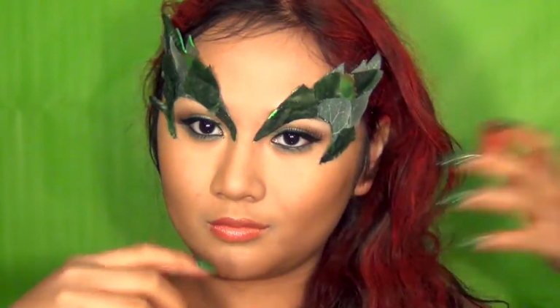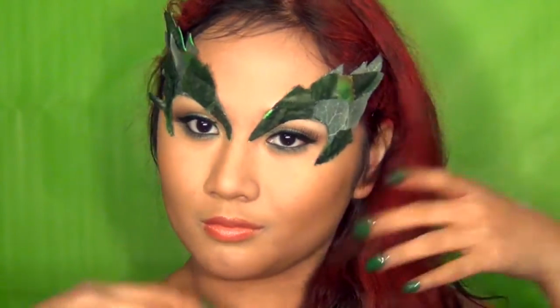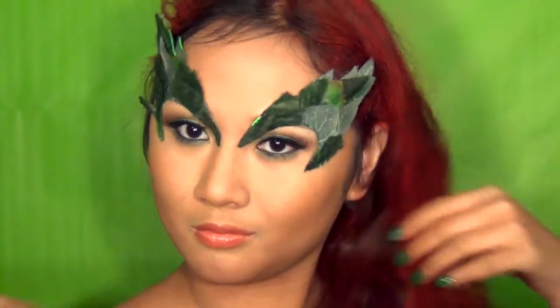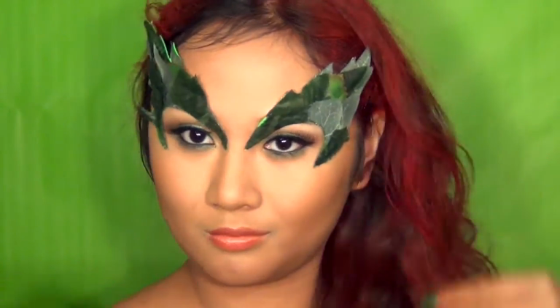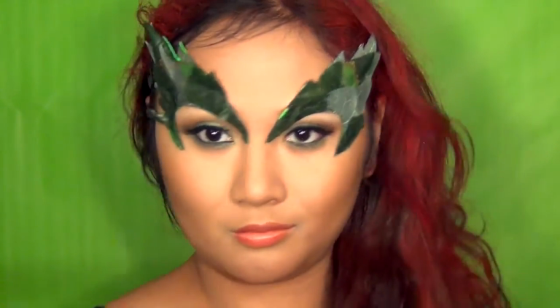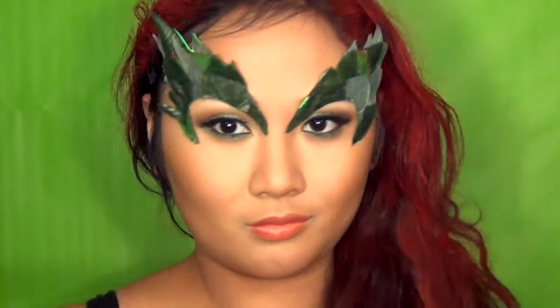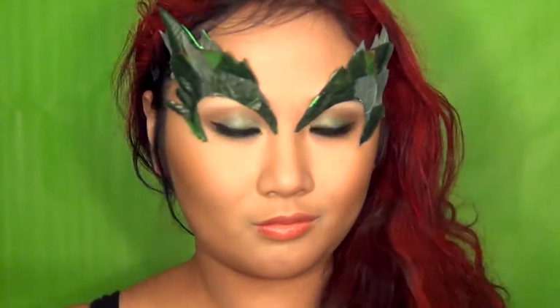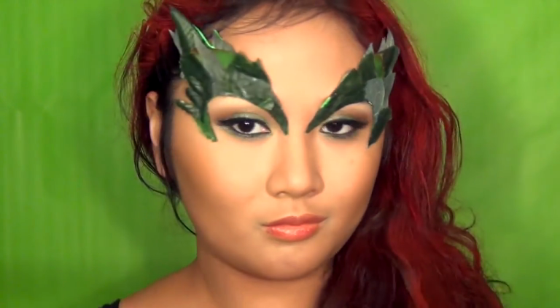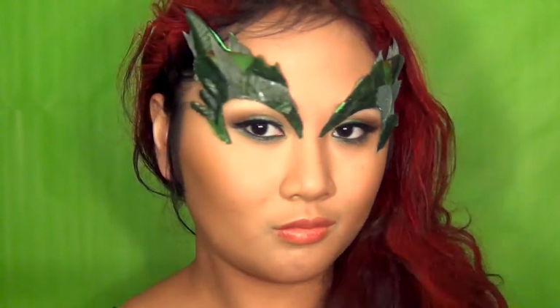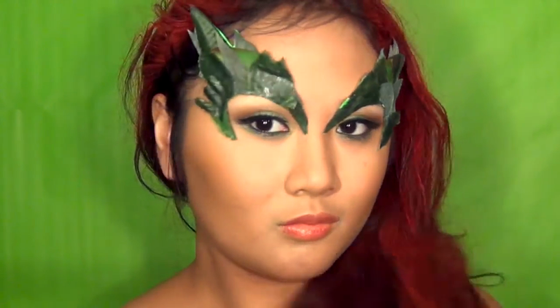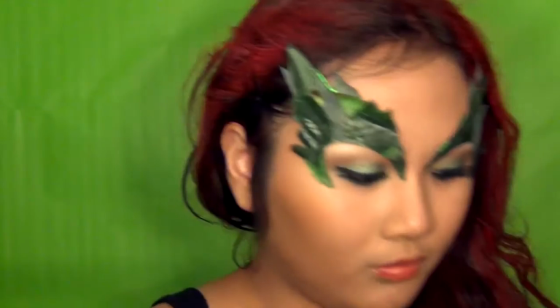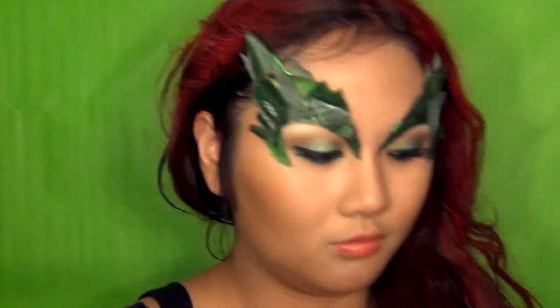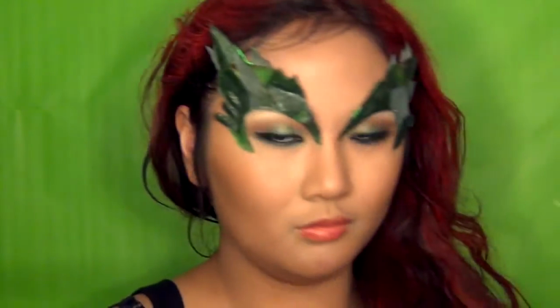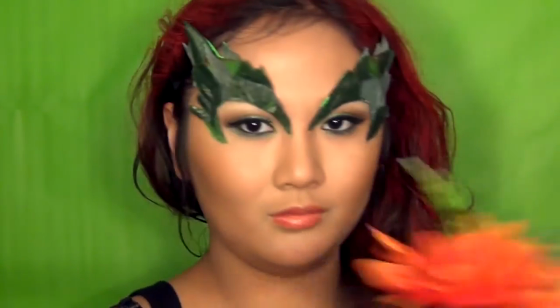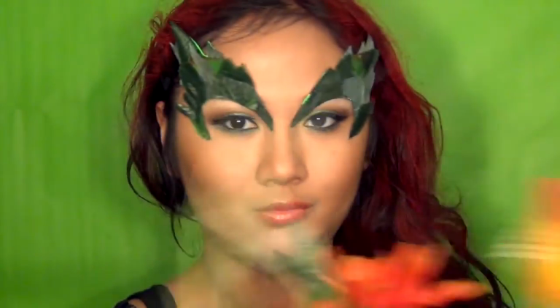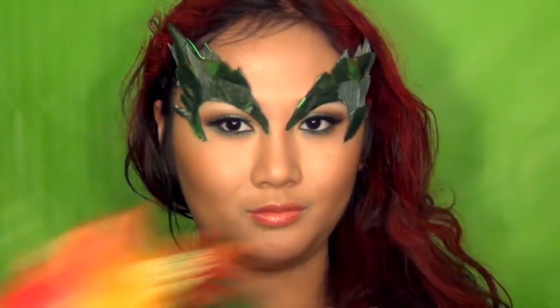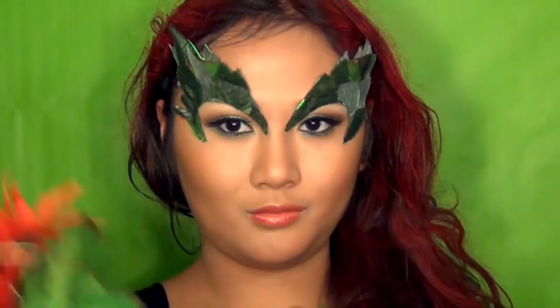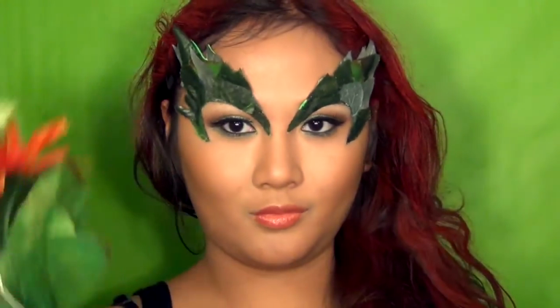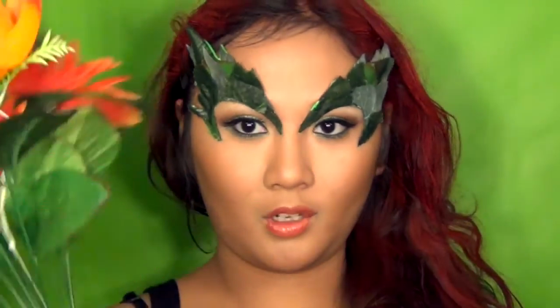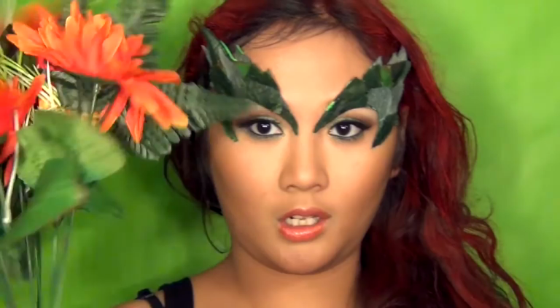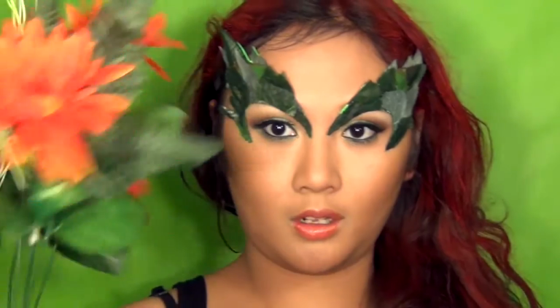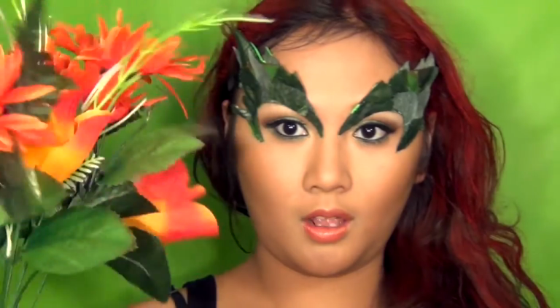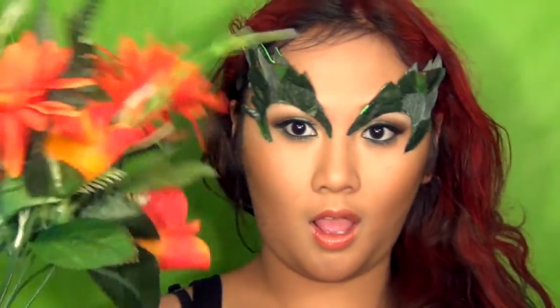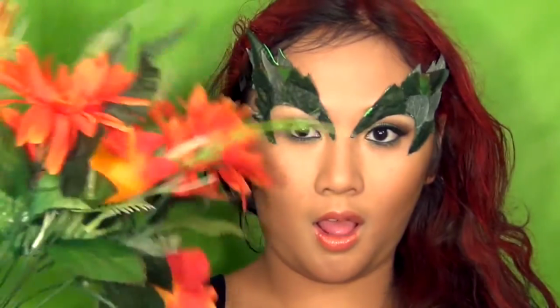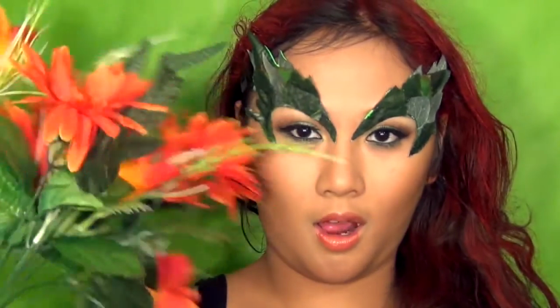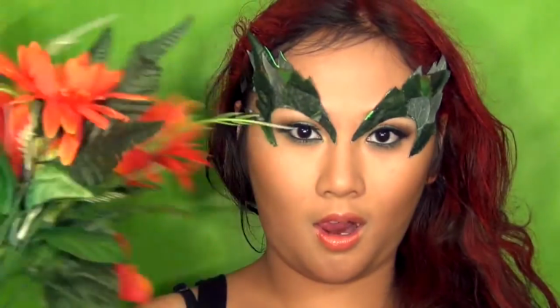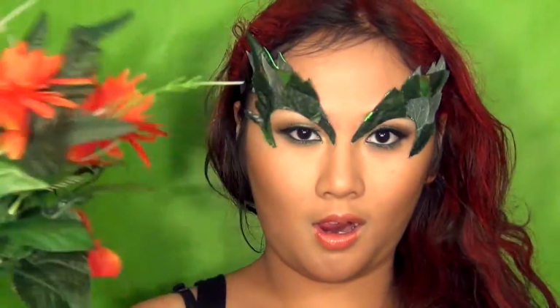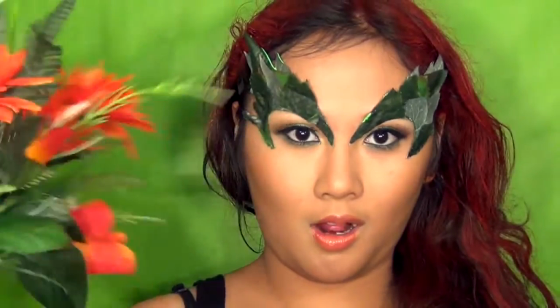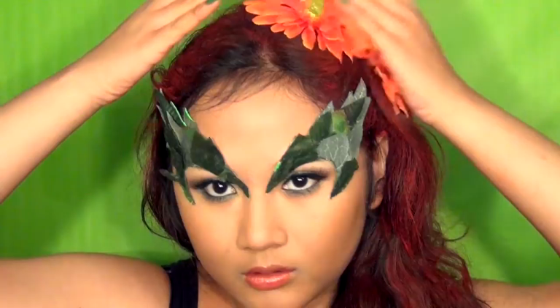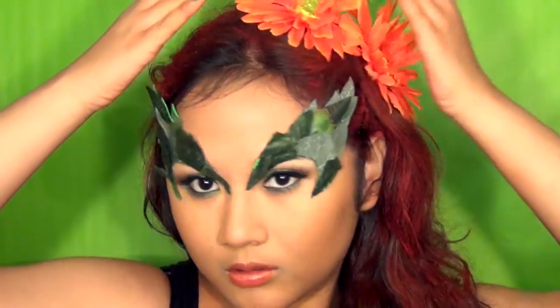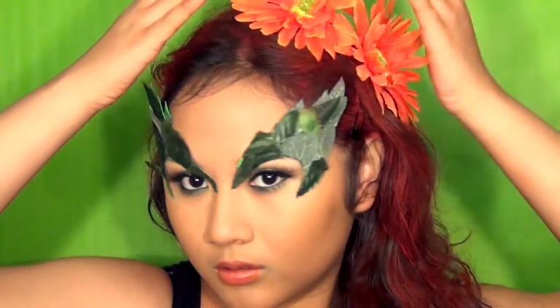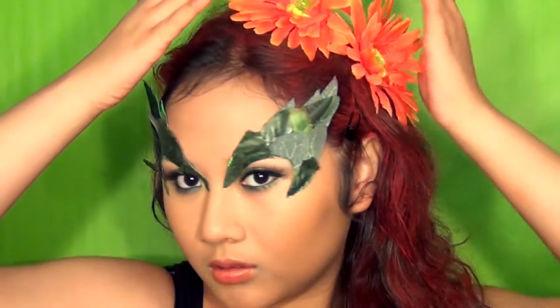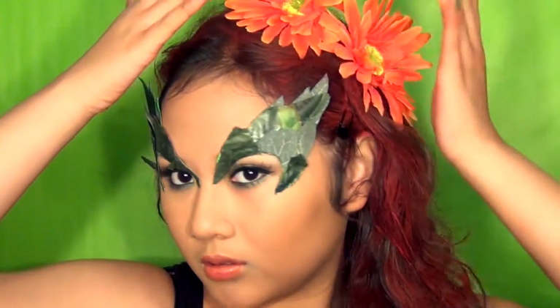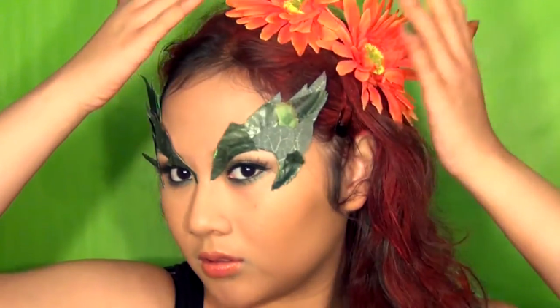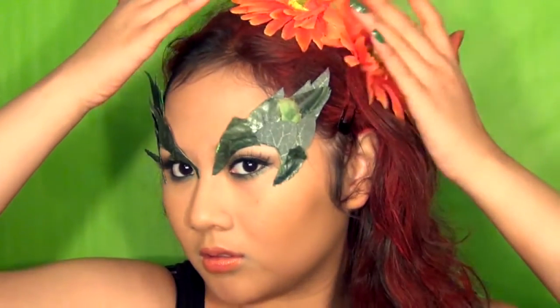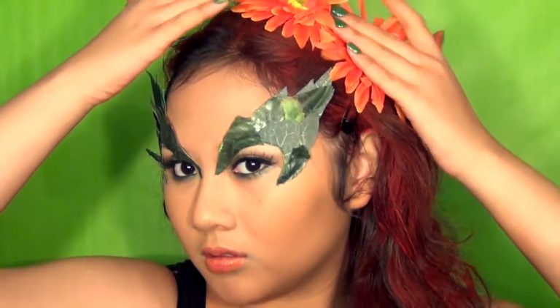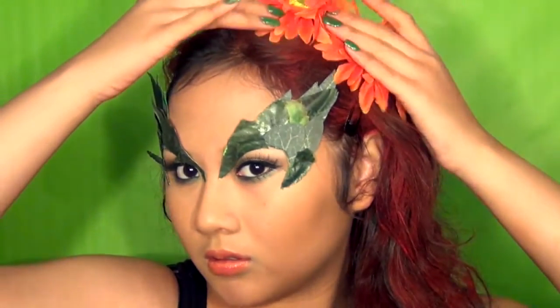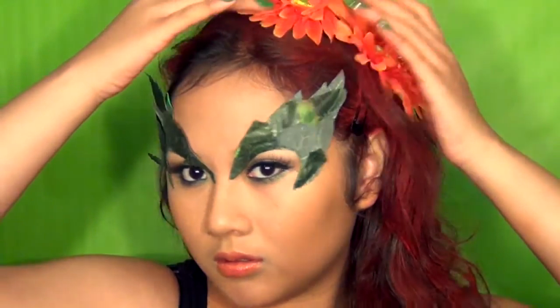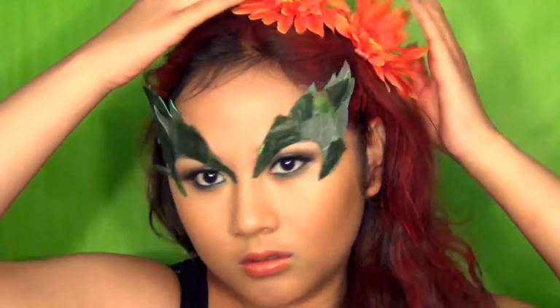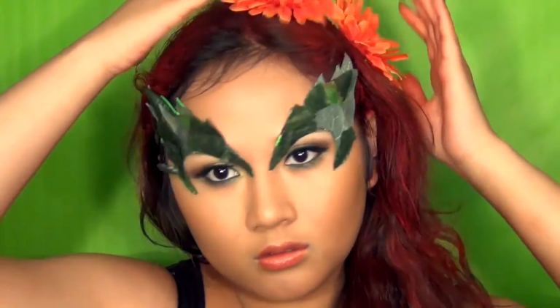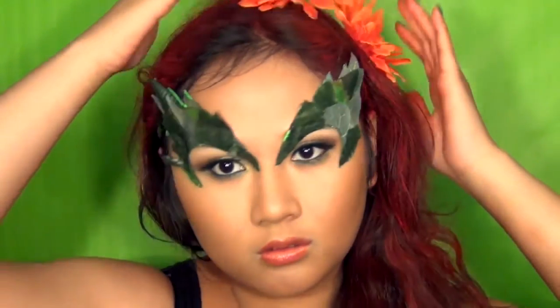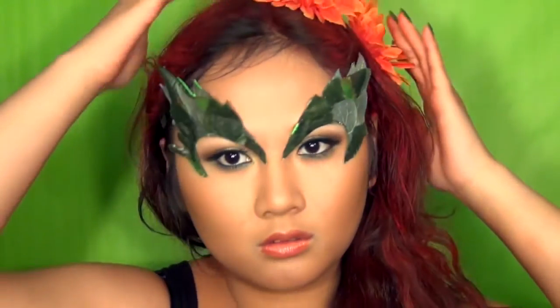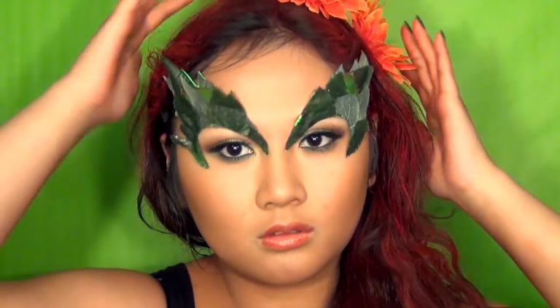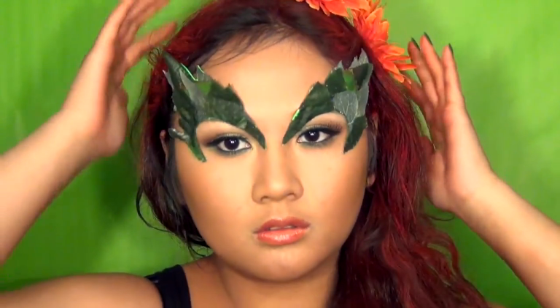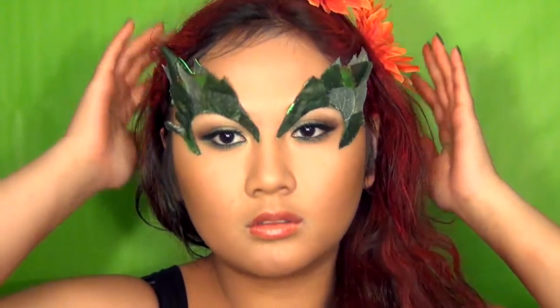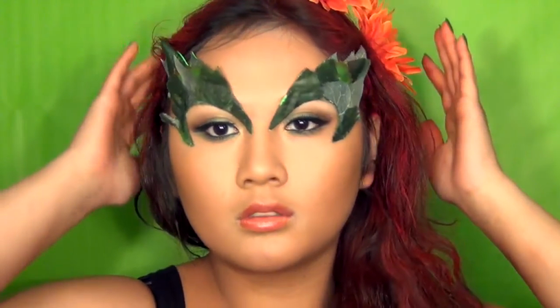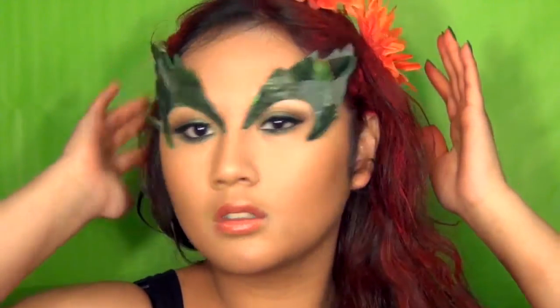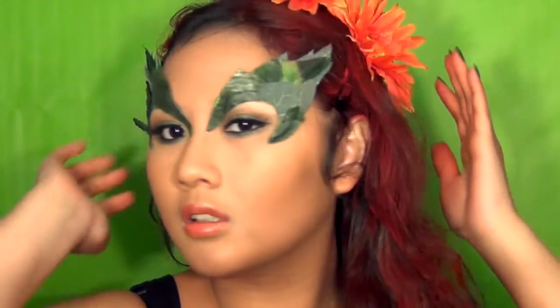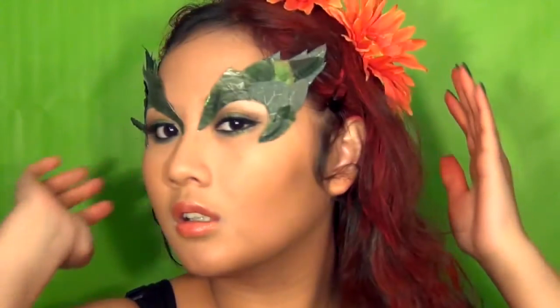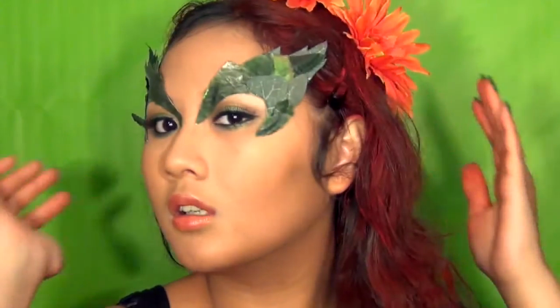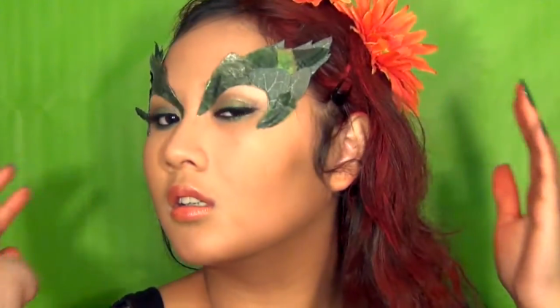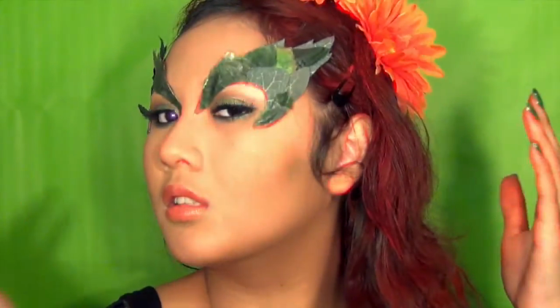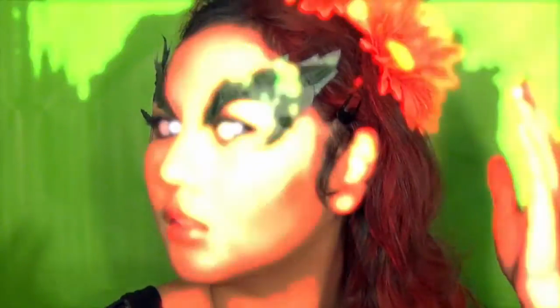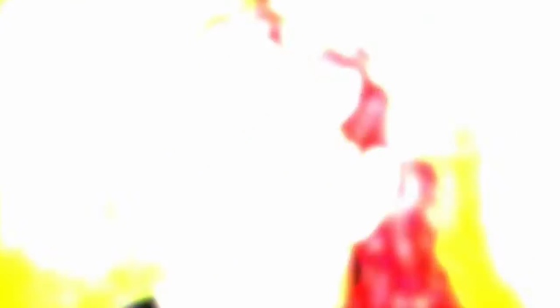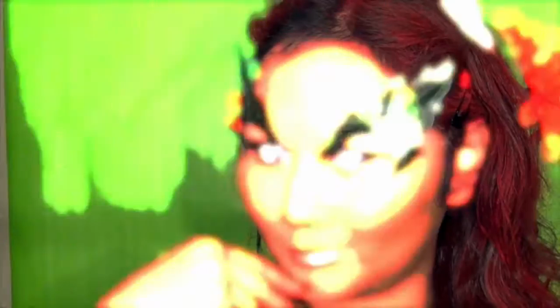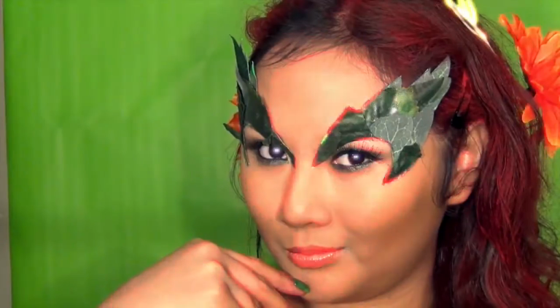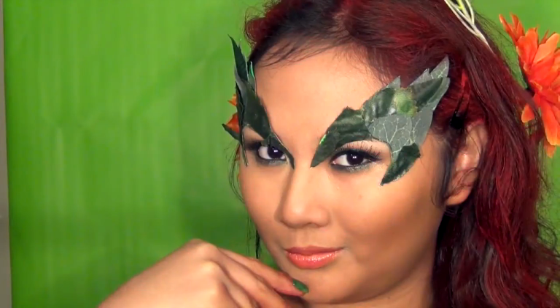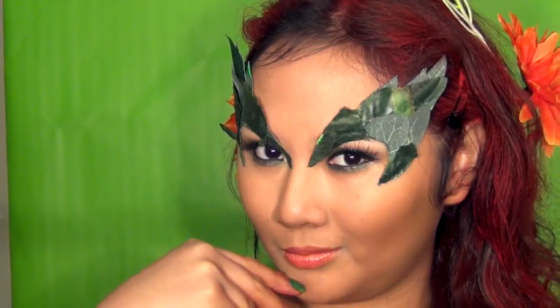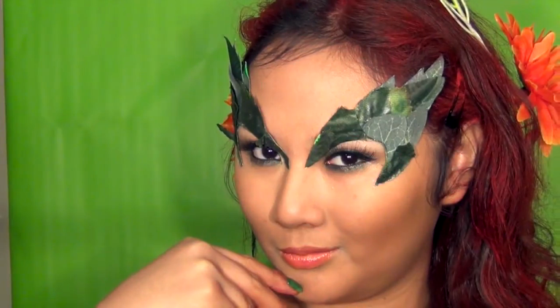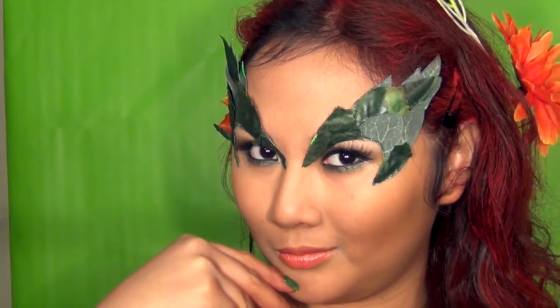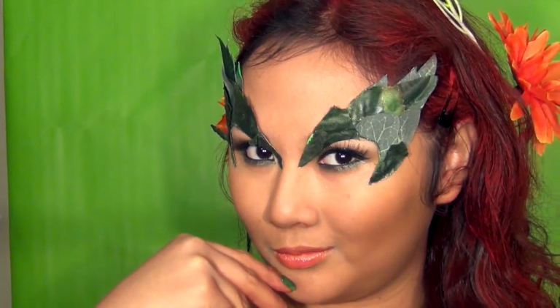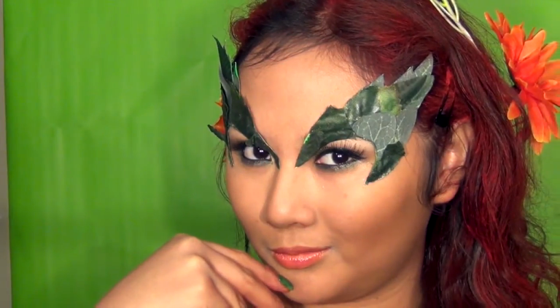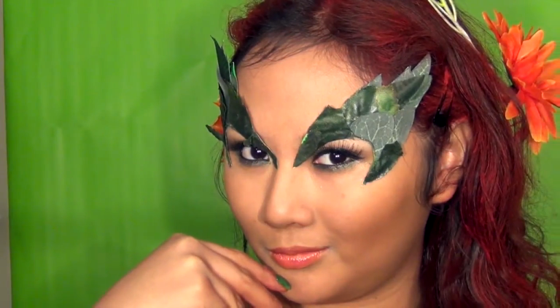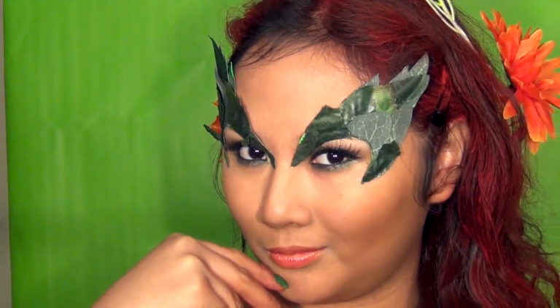For the hair, you want to go with red hair, but I tried to spray paint mine and it kind of failed. I suggest getting a wig if you don't have red hair.